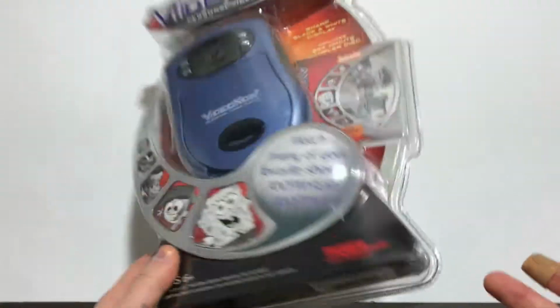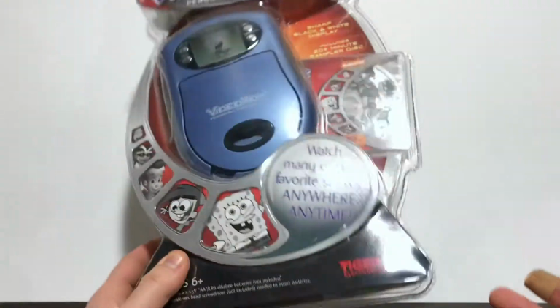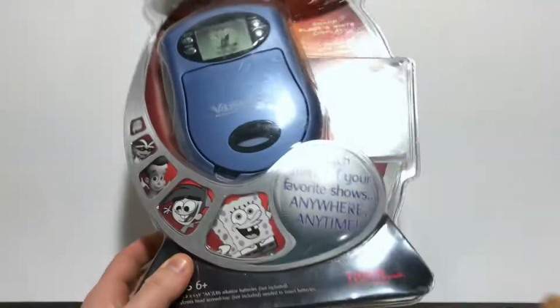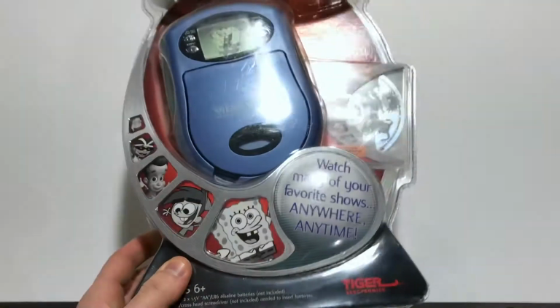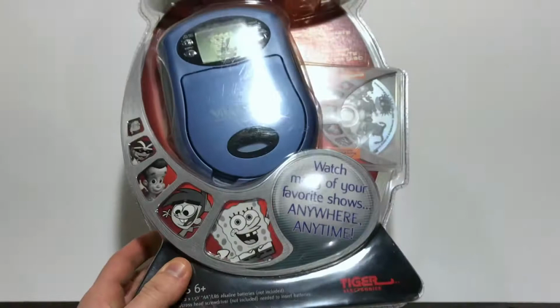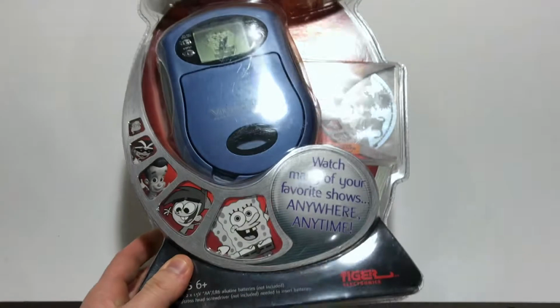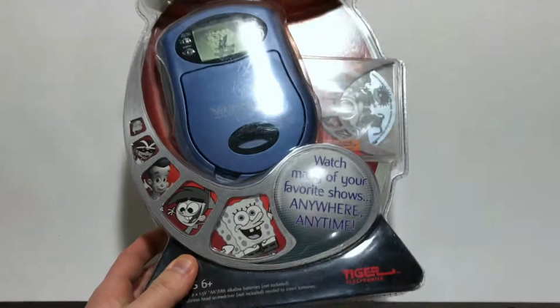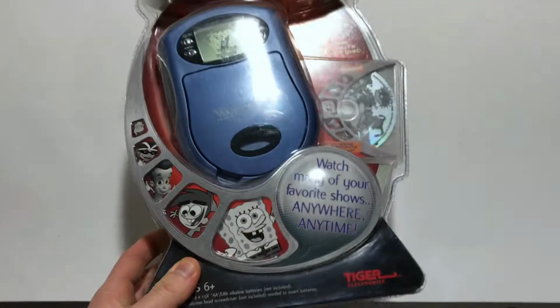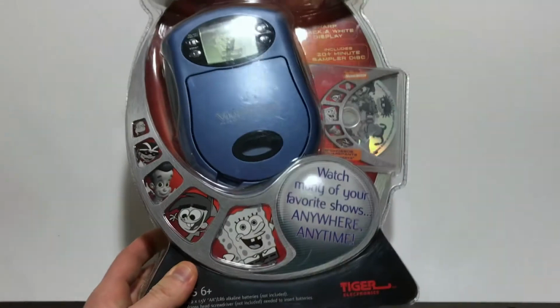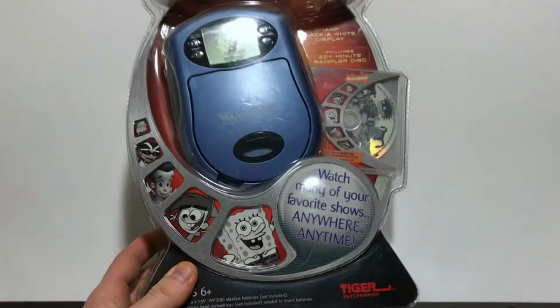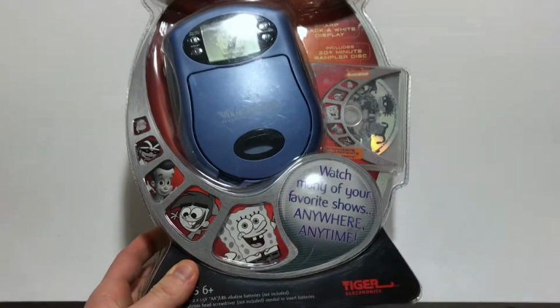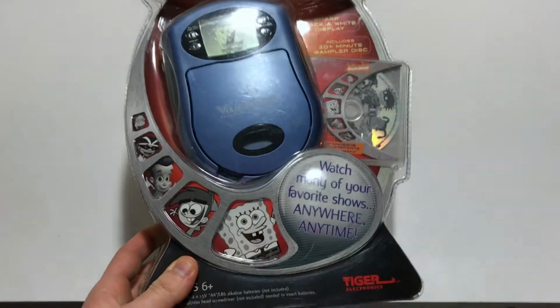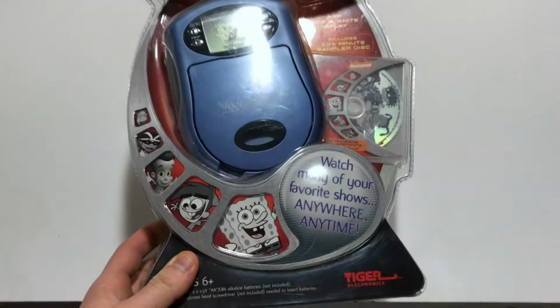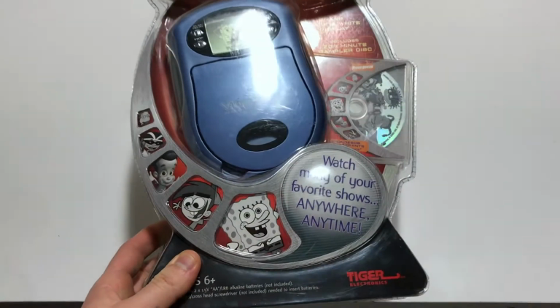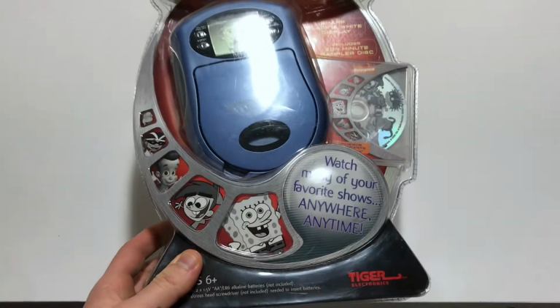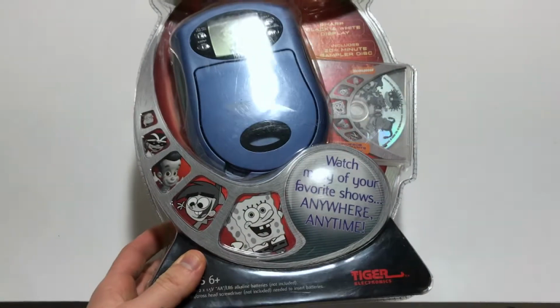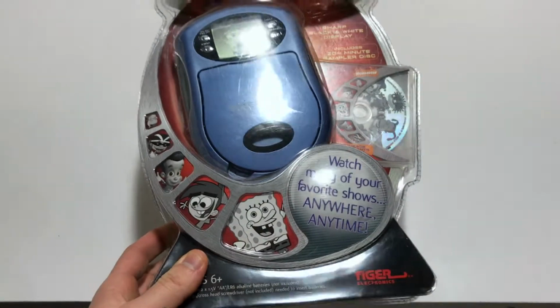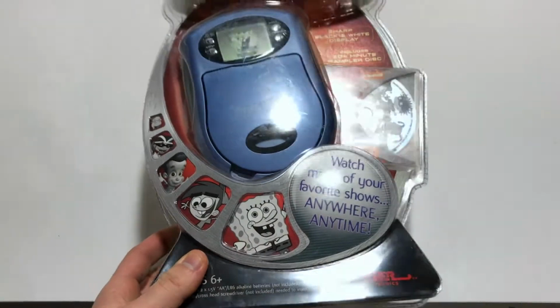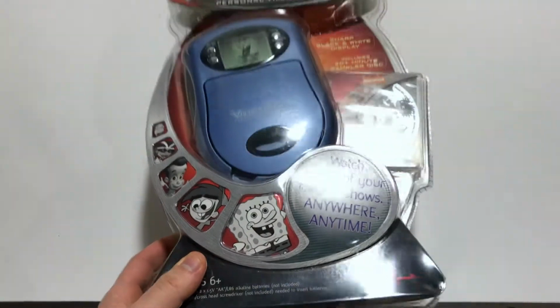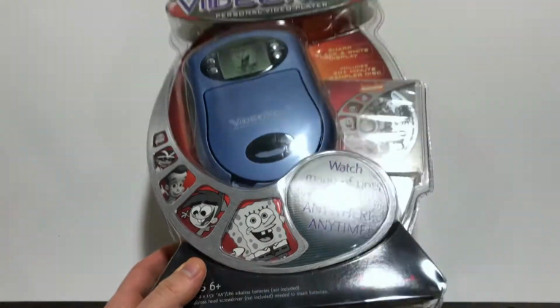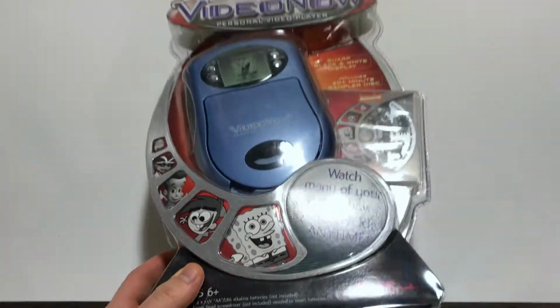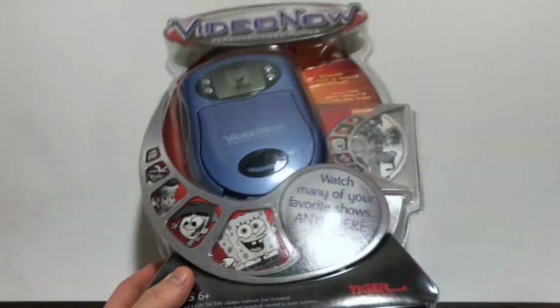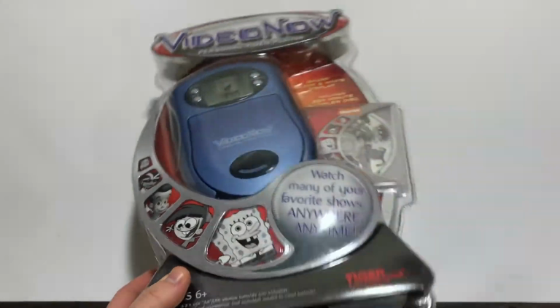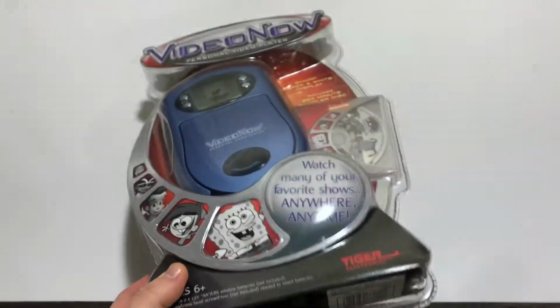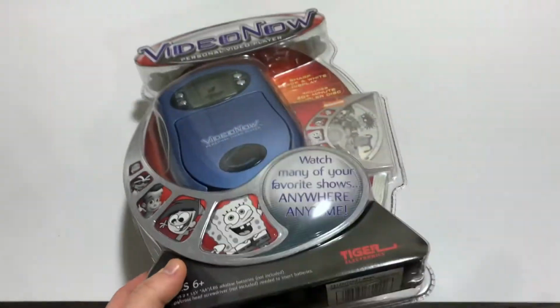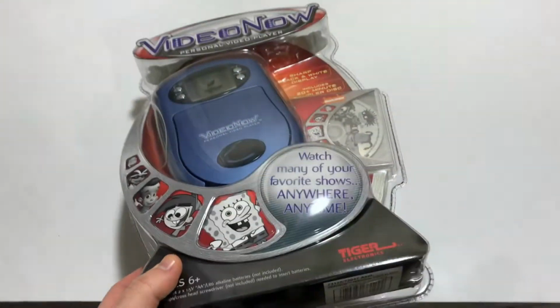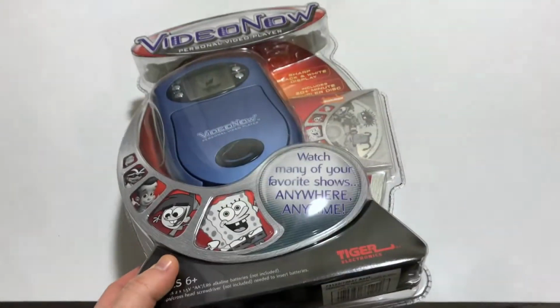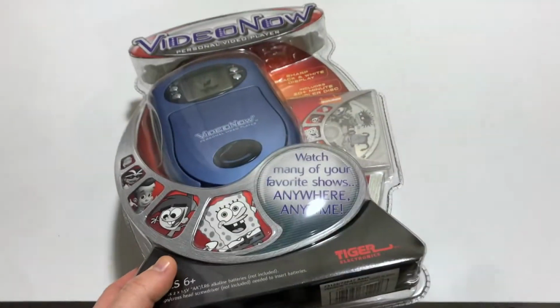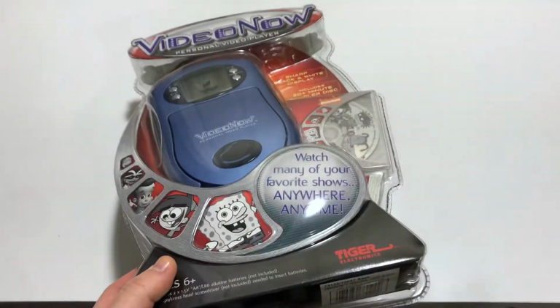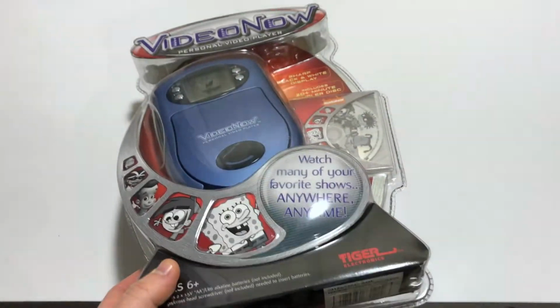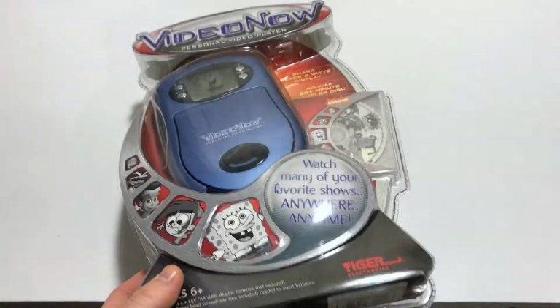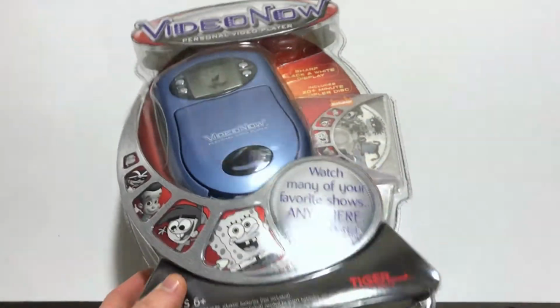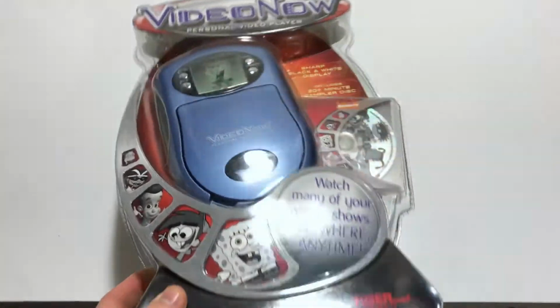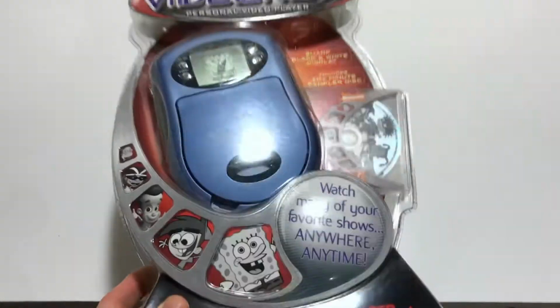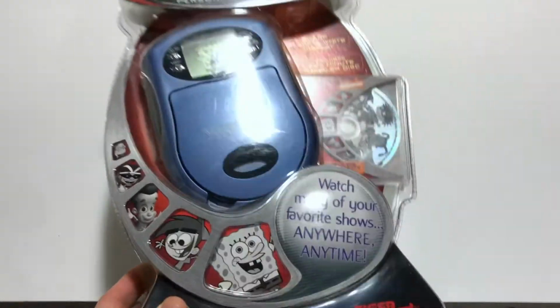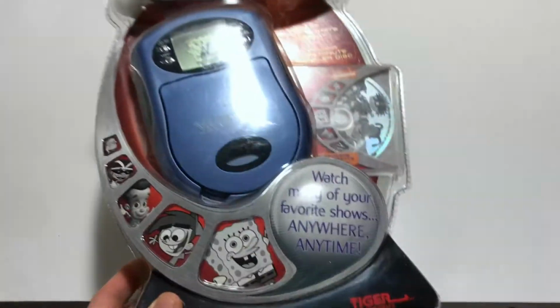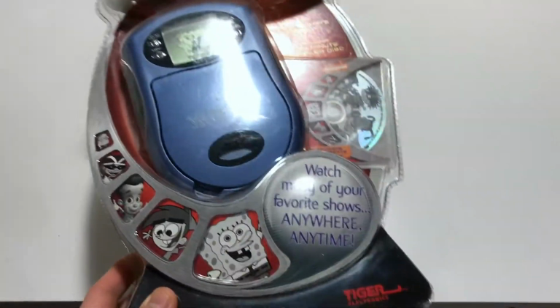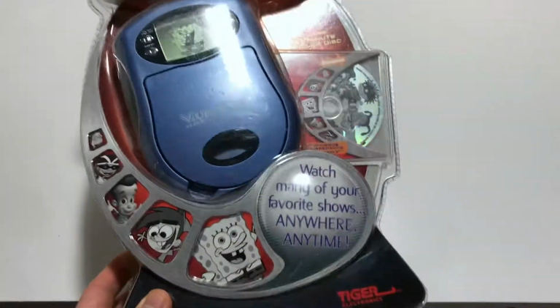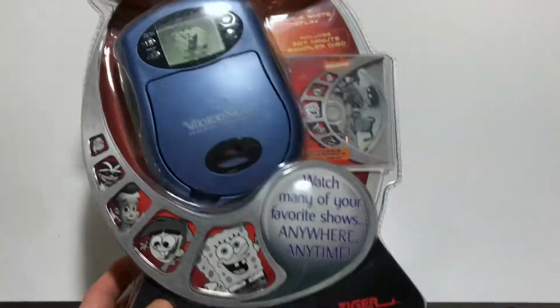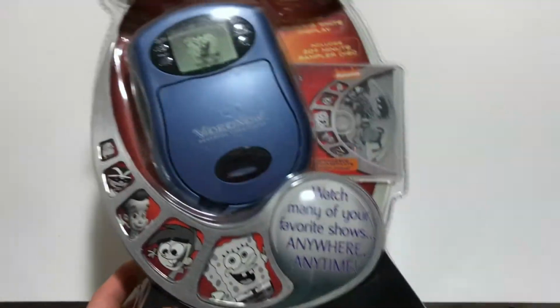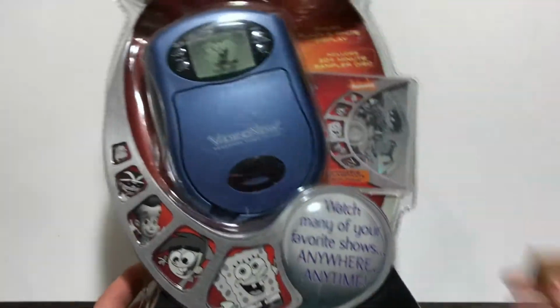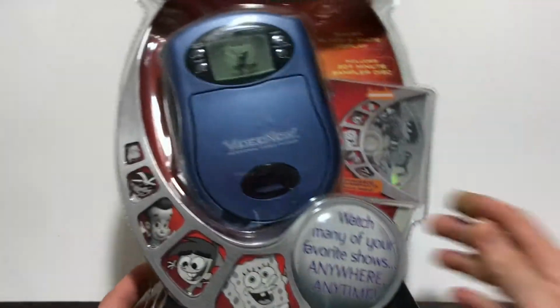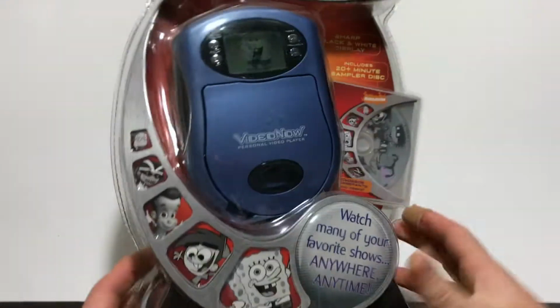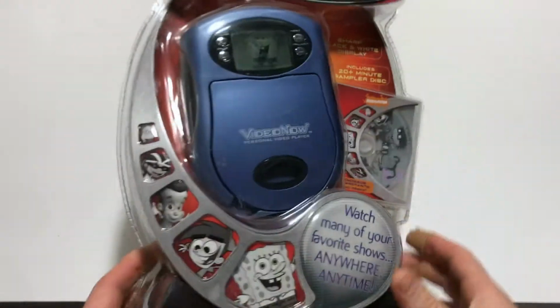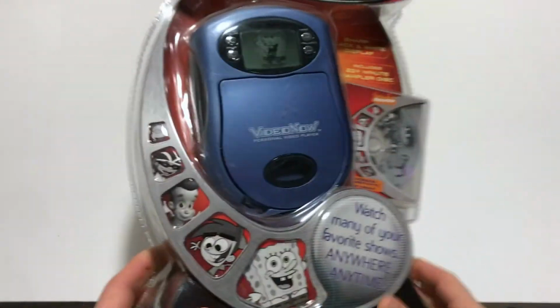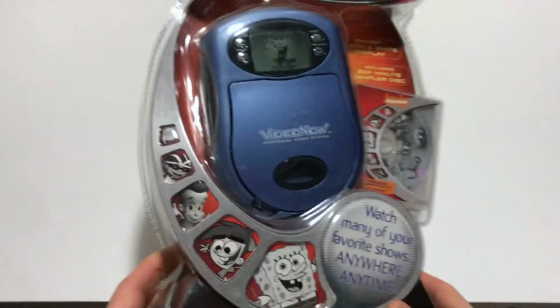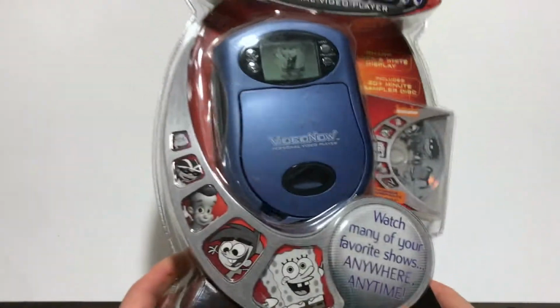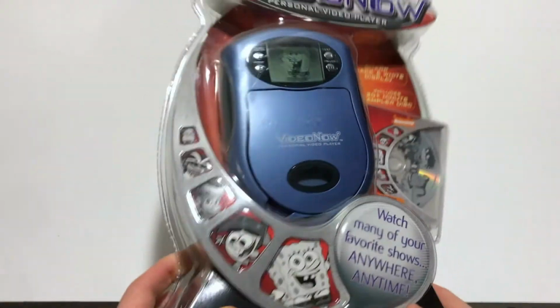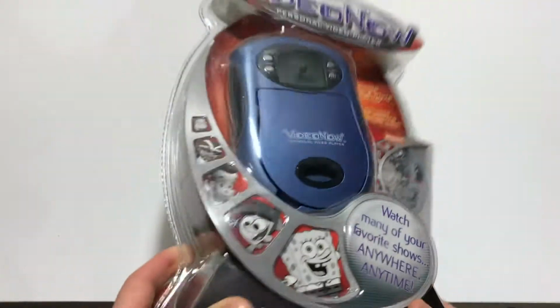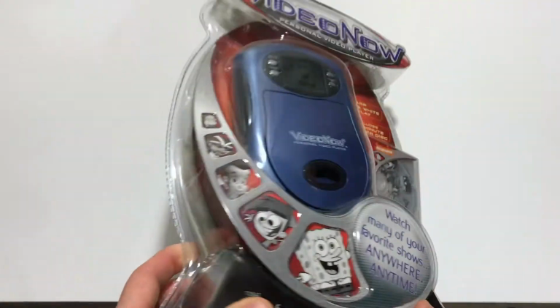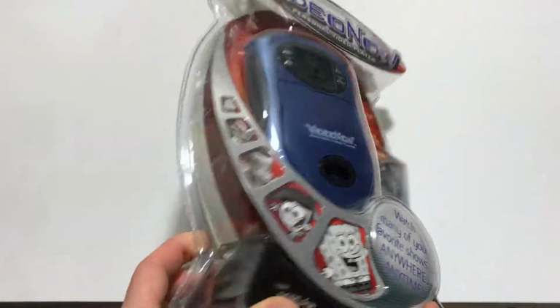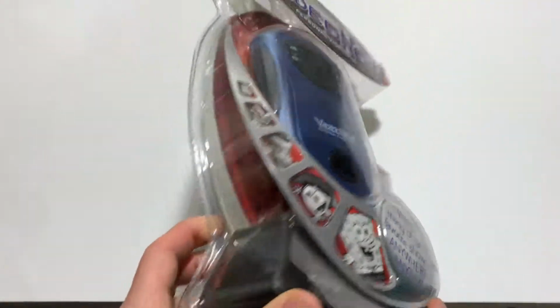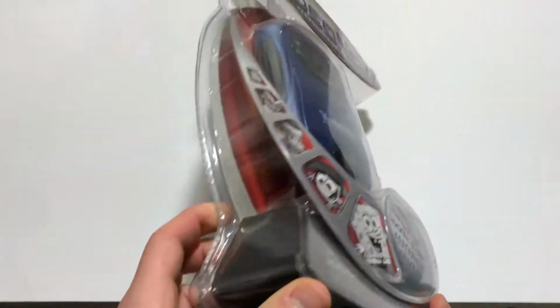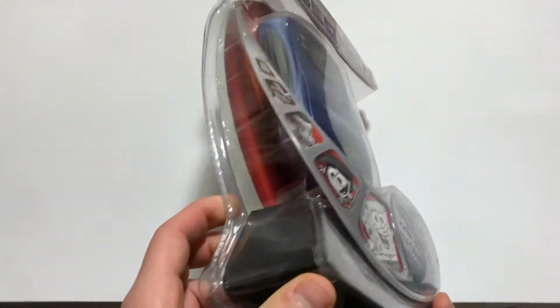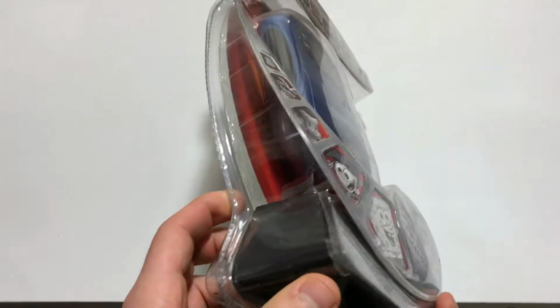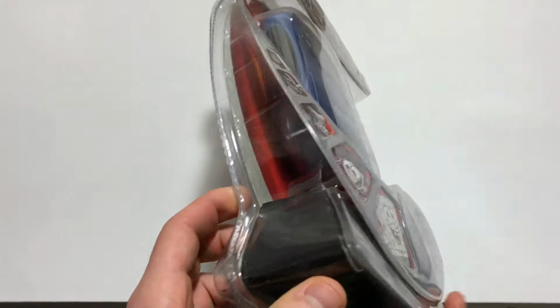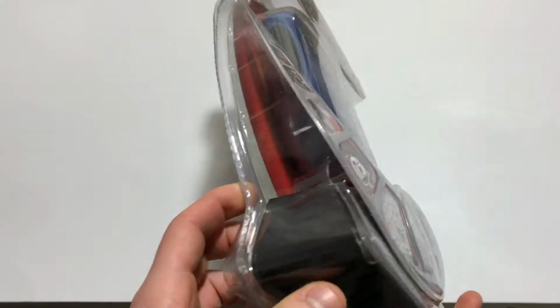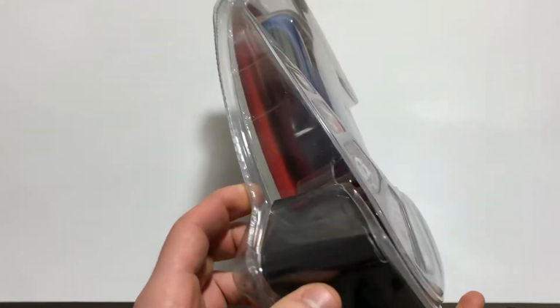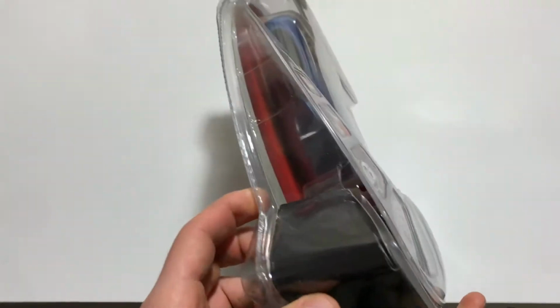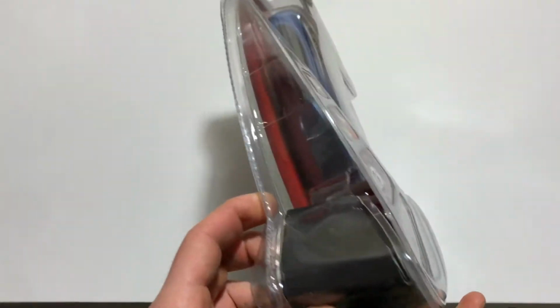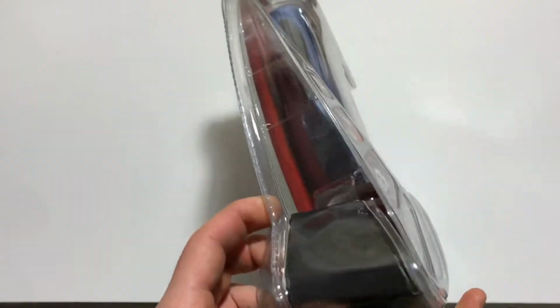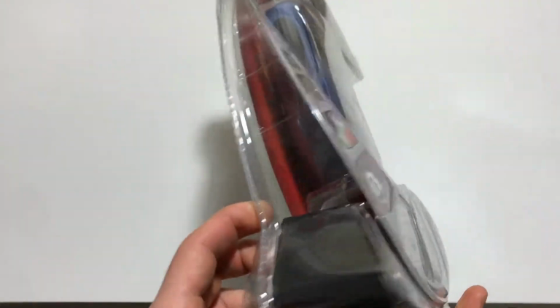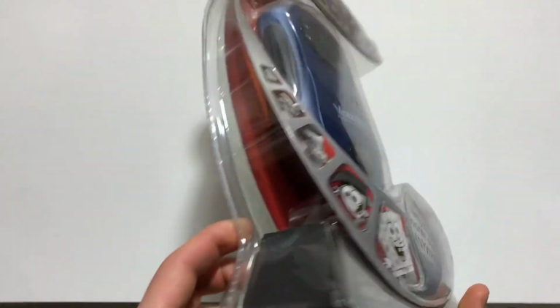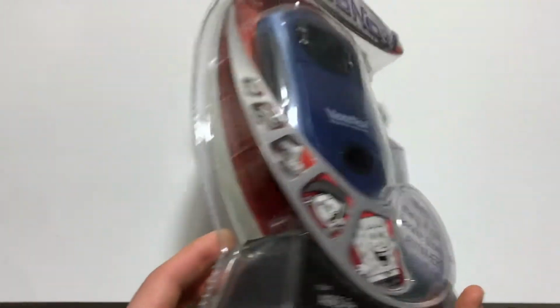It's cool that I was able to get one still sealed. I don't know if that's too rare, but it's awesome. I love this thing.